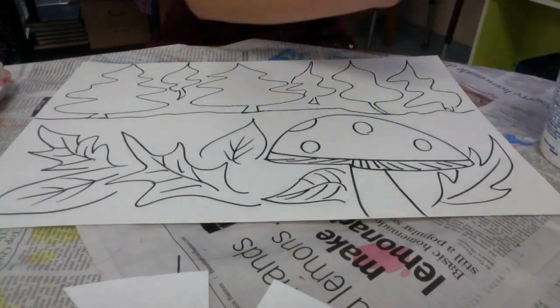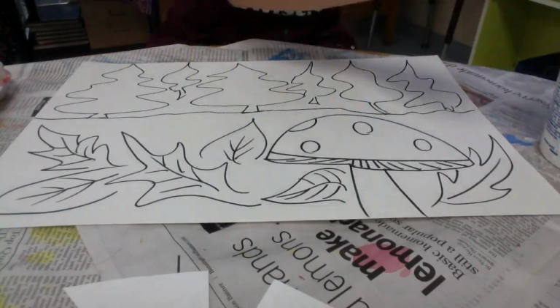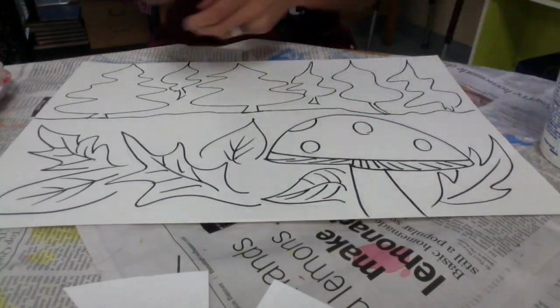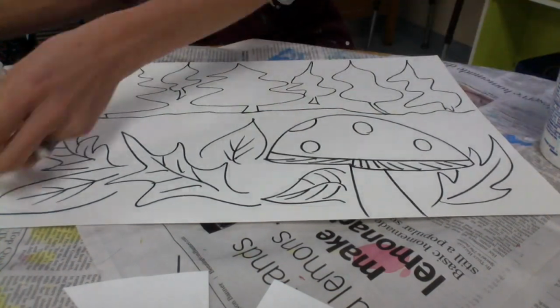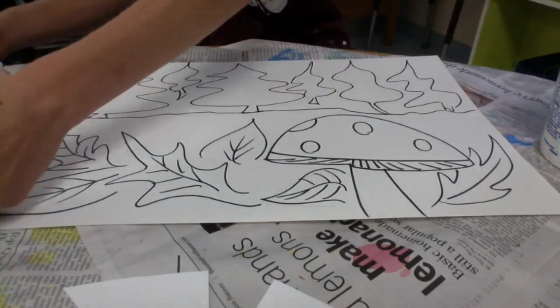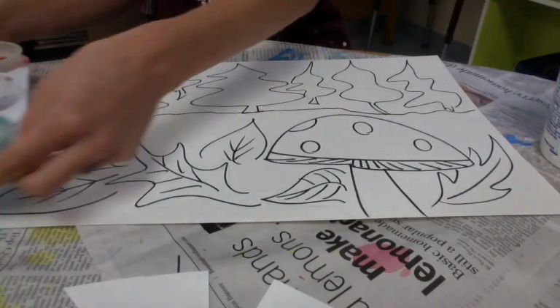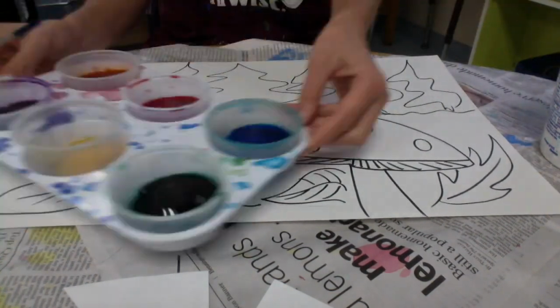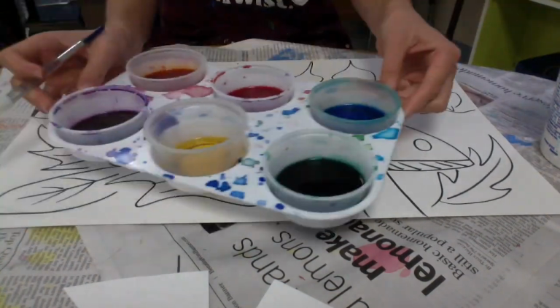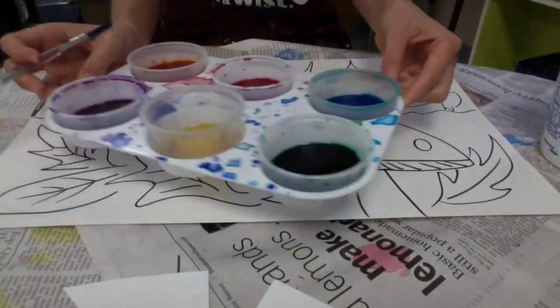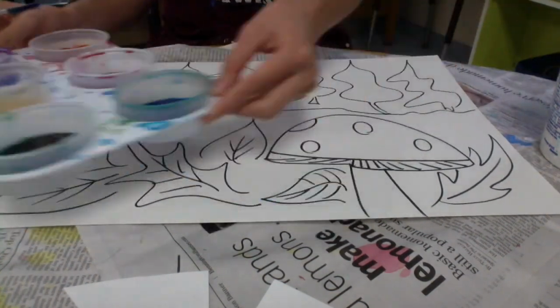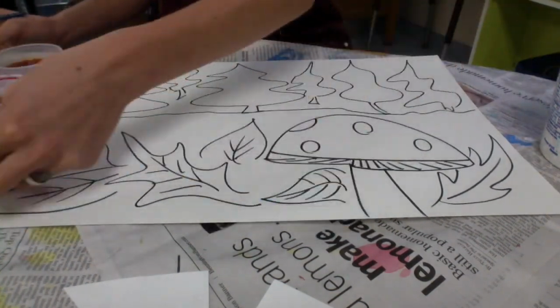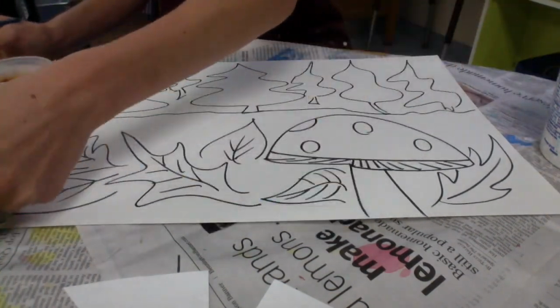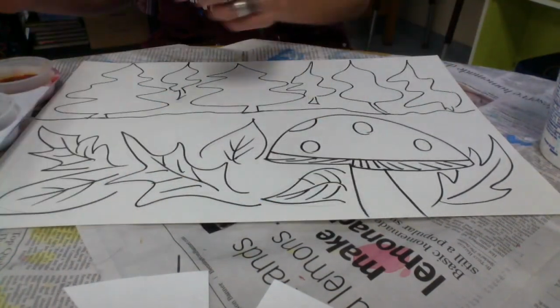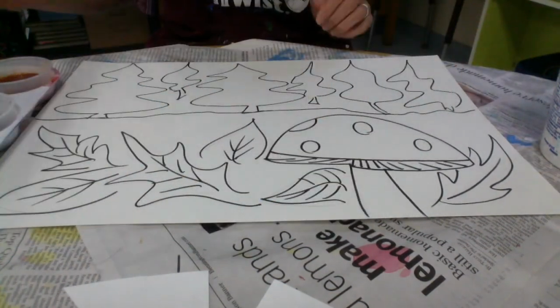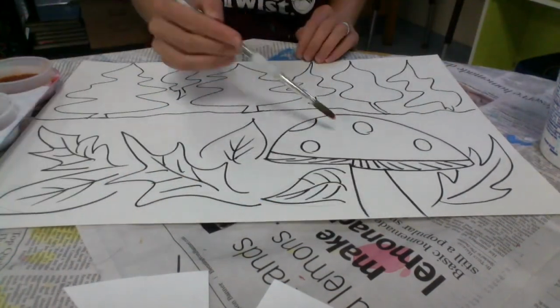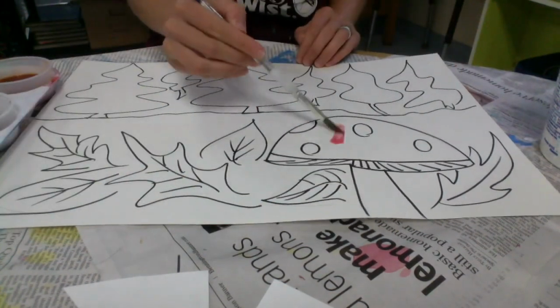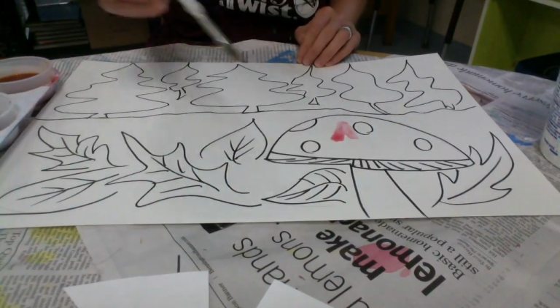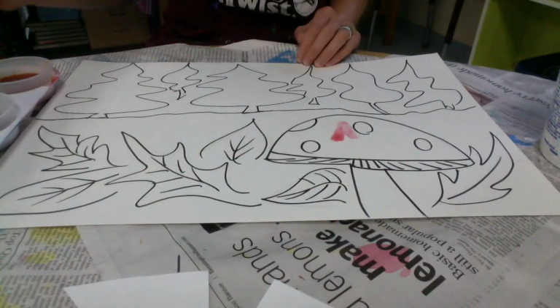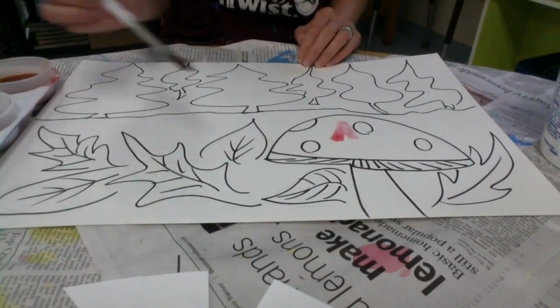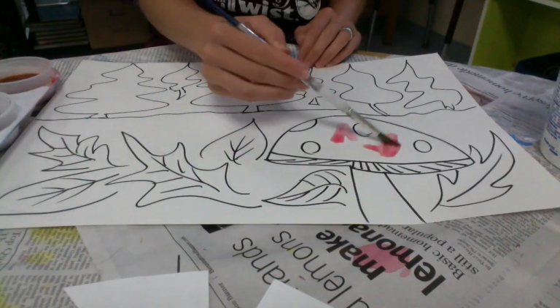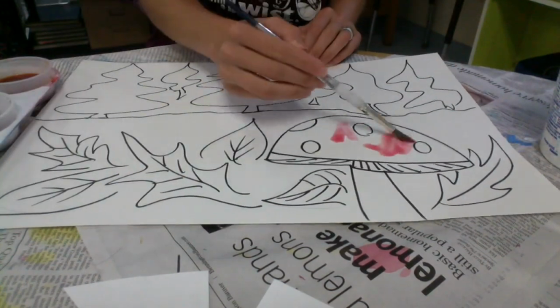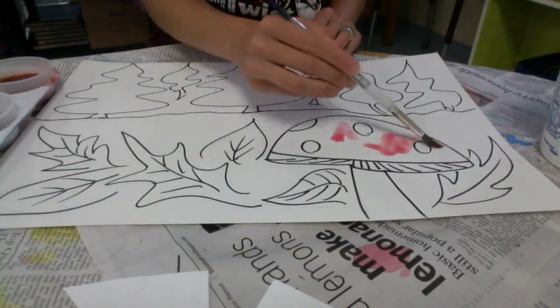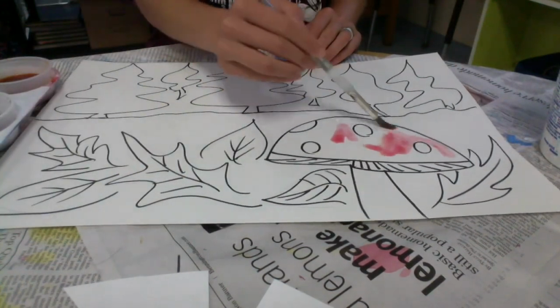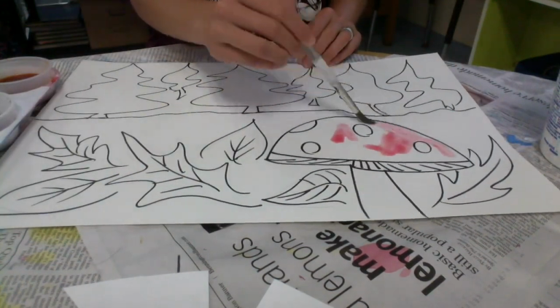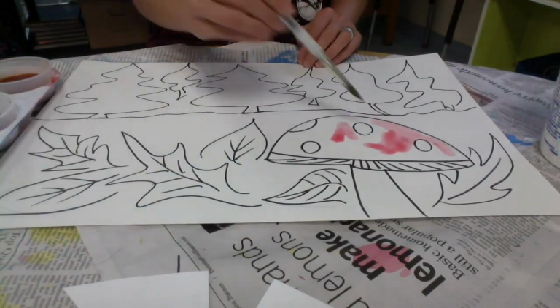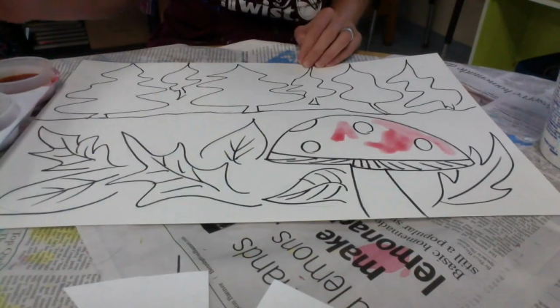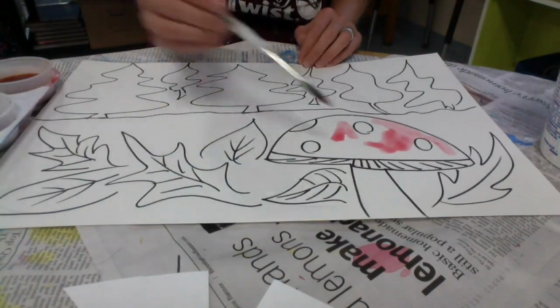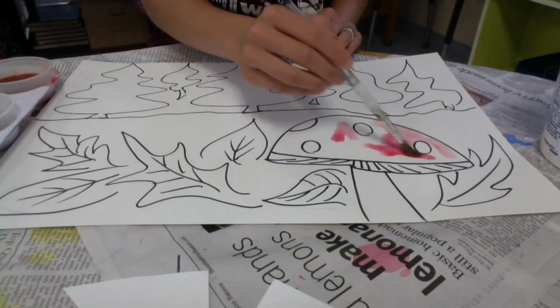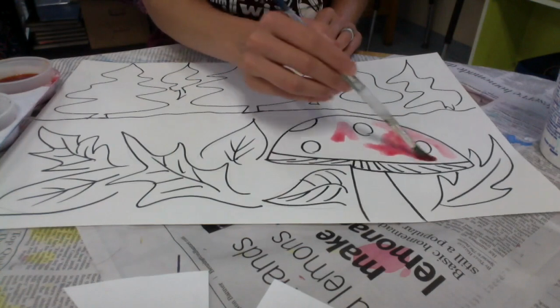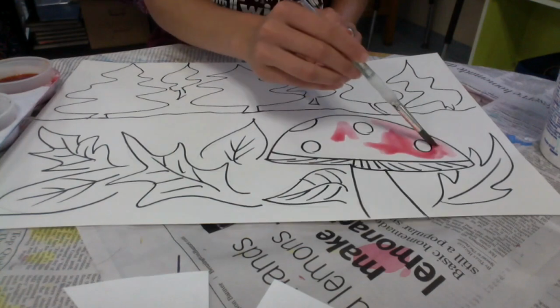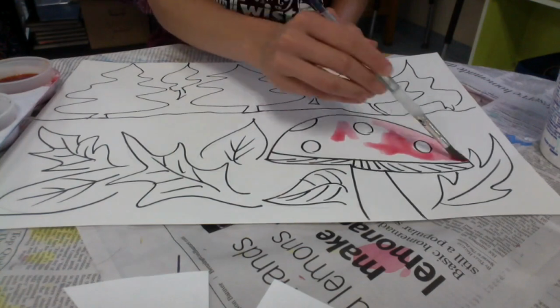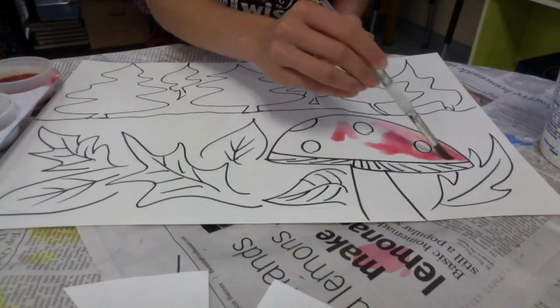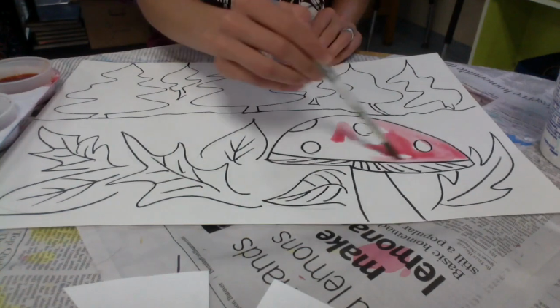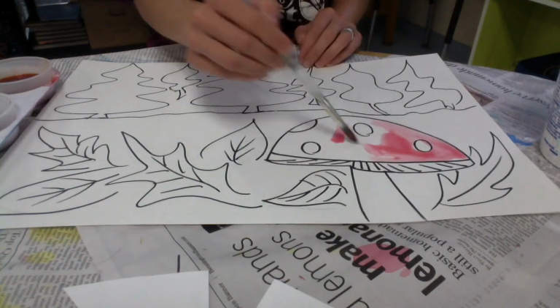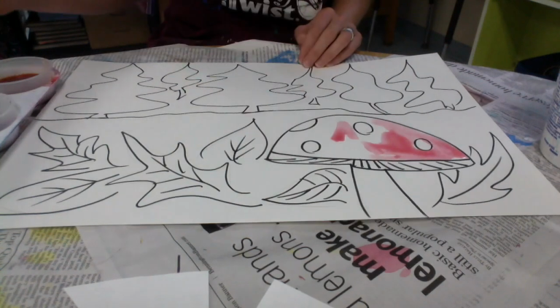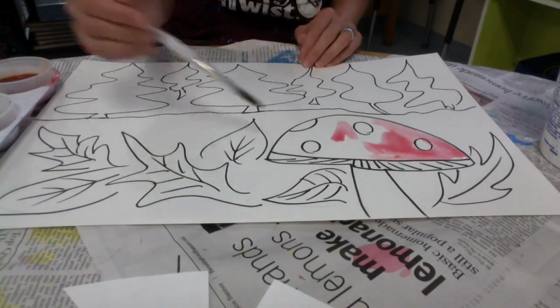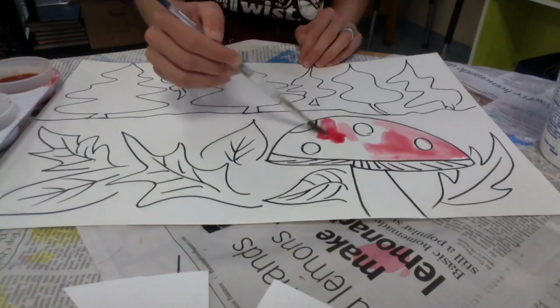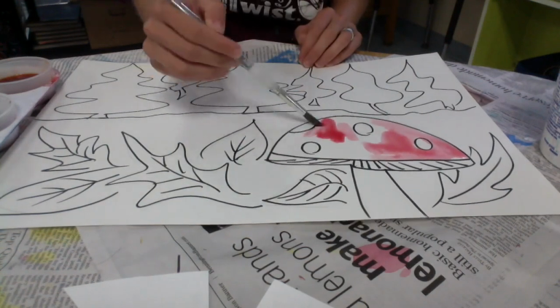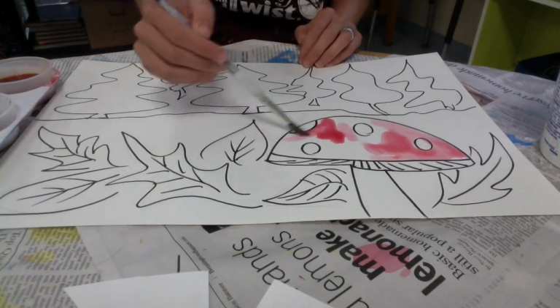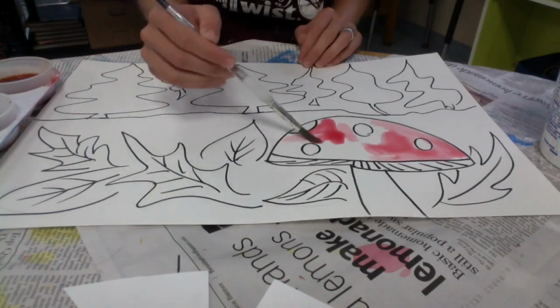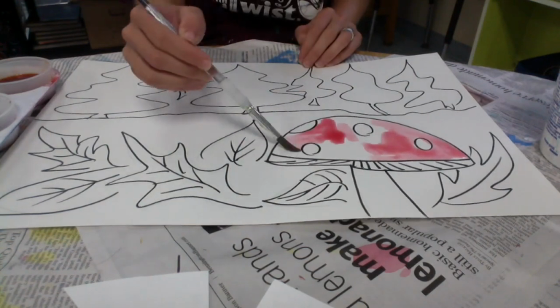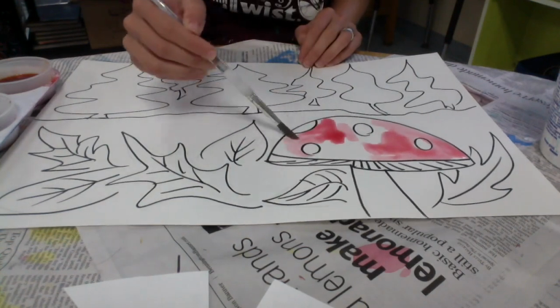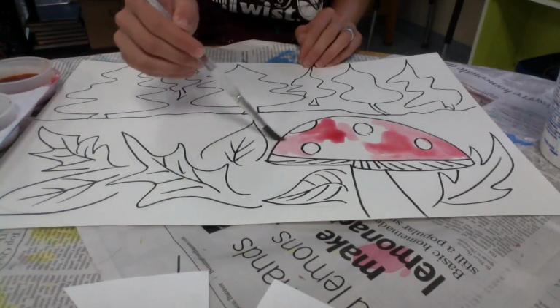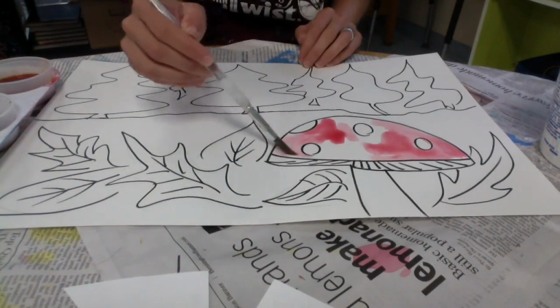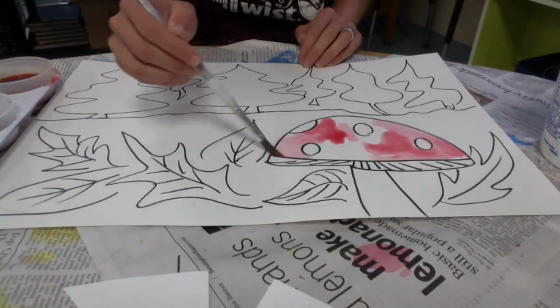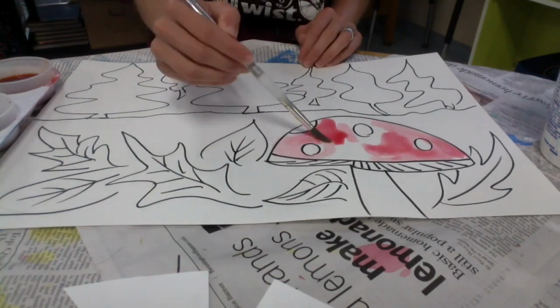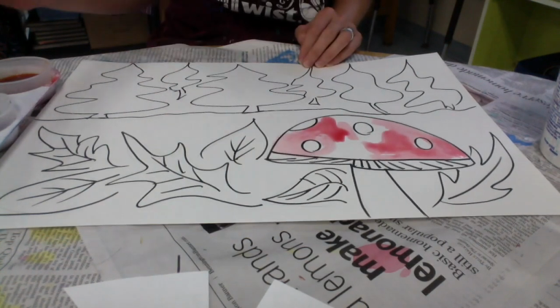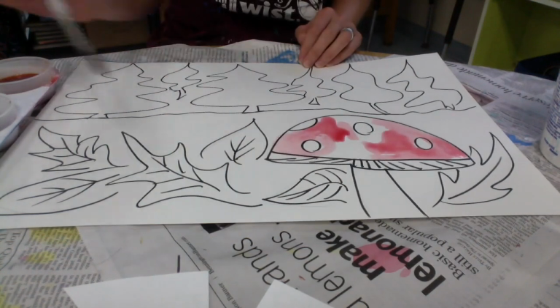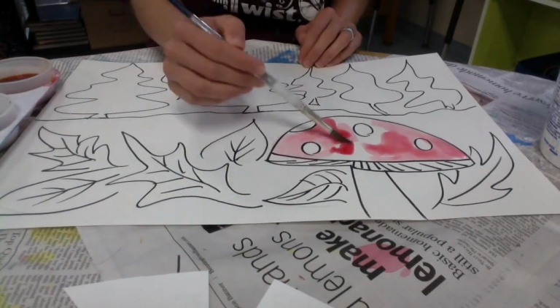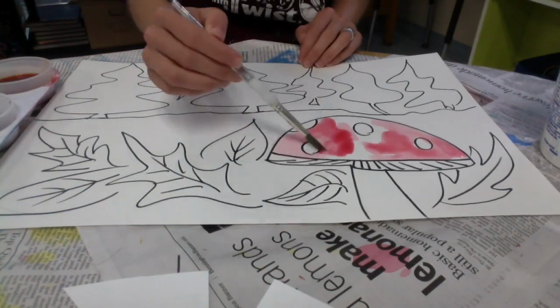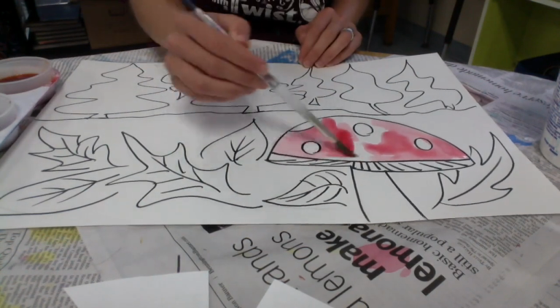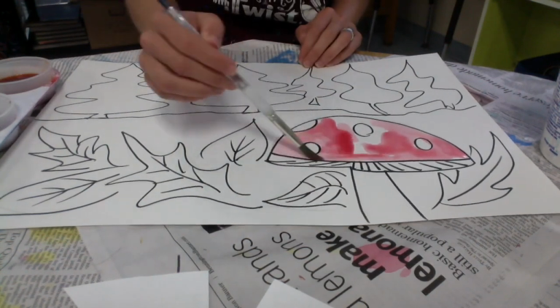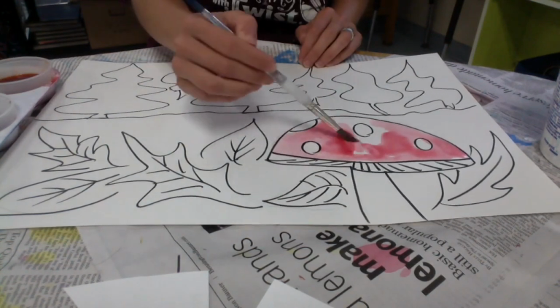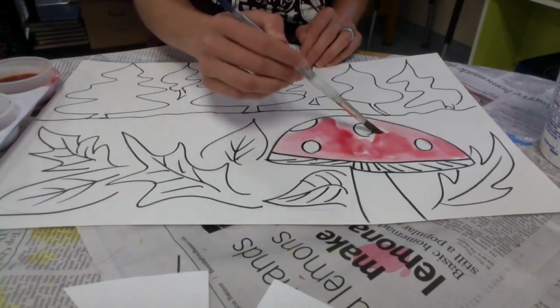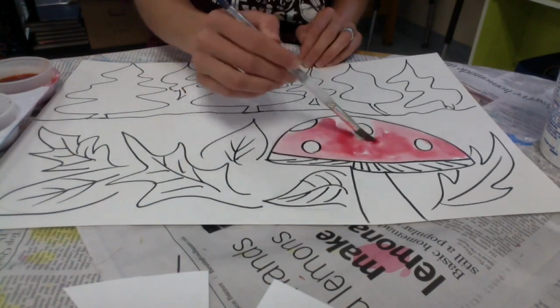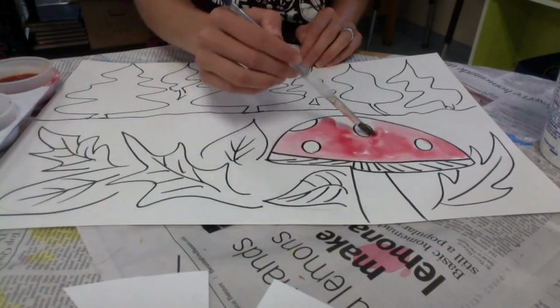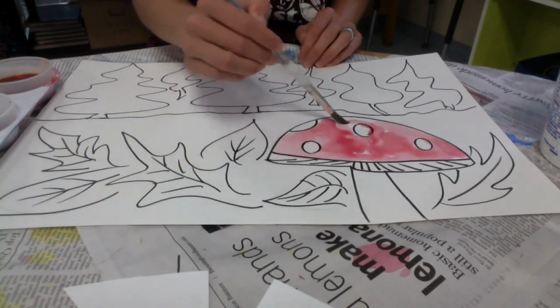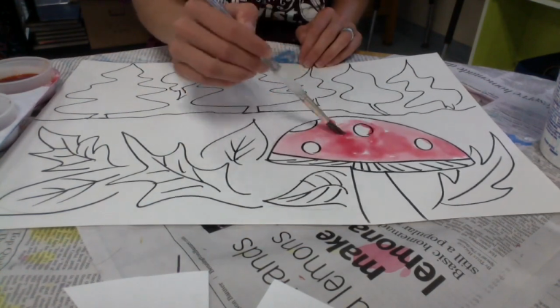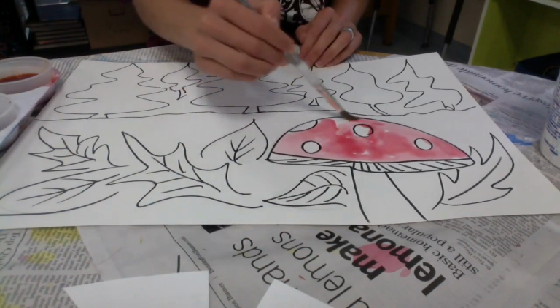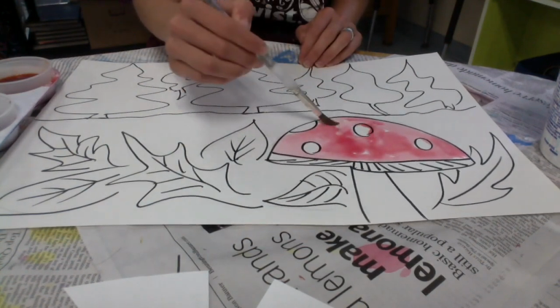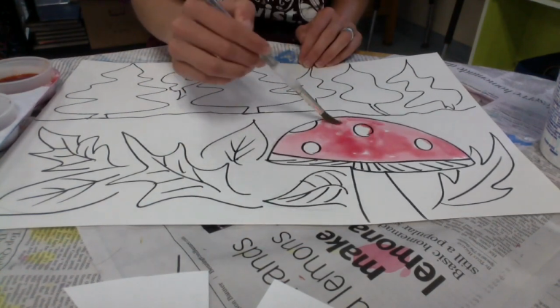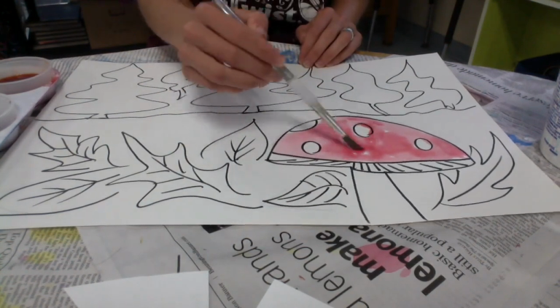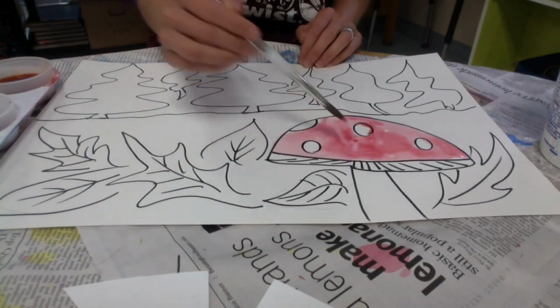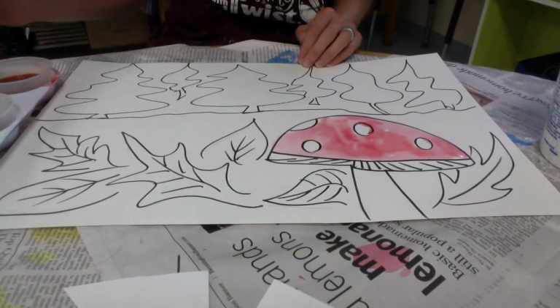It could be a snowy day, it could be a beach, a desert — anywhere you think your chameleon would enjoy living.